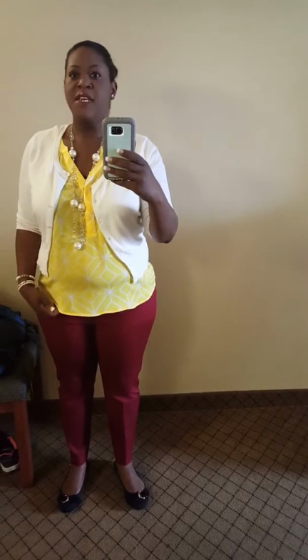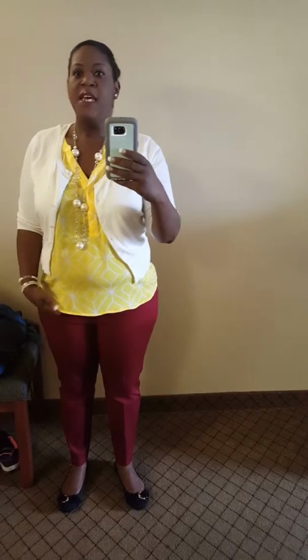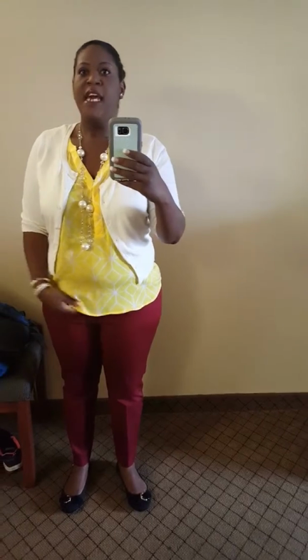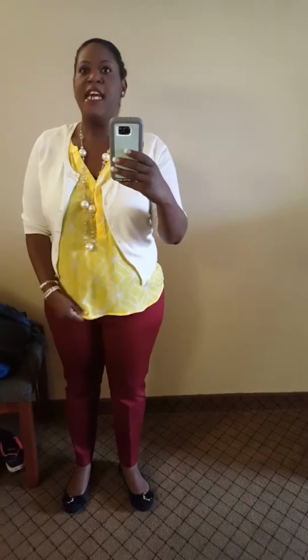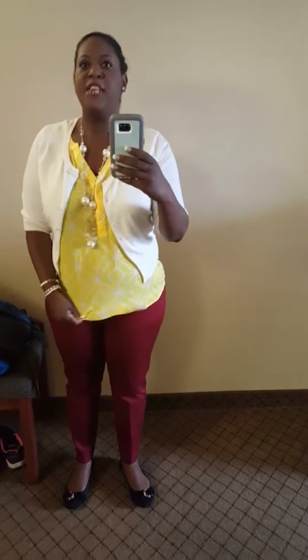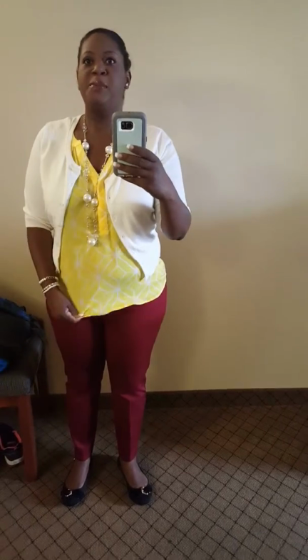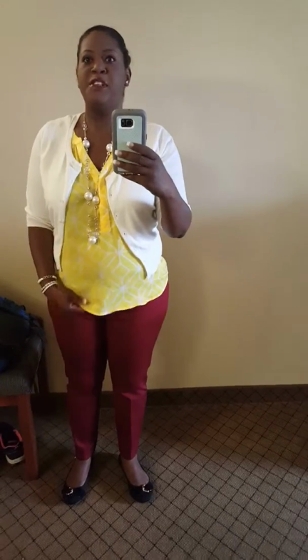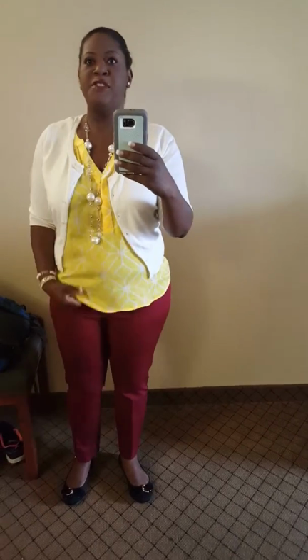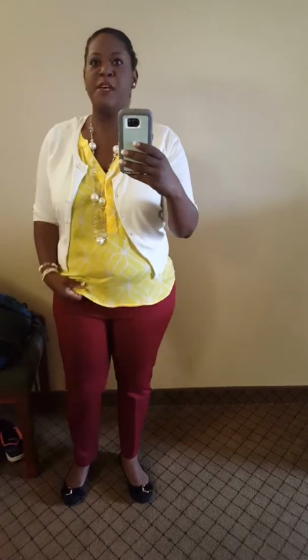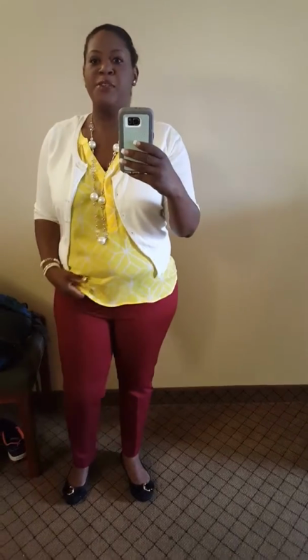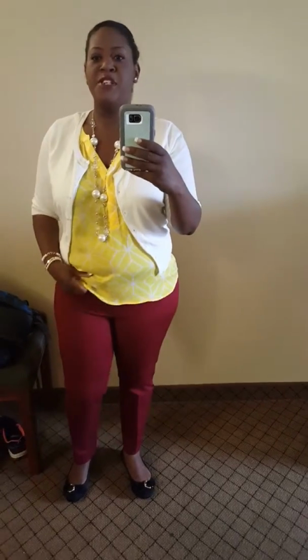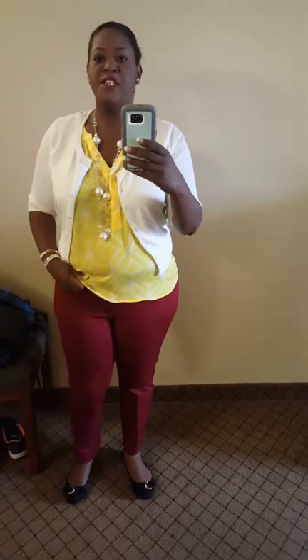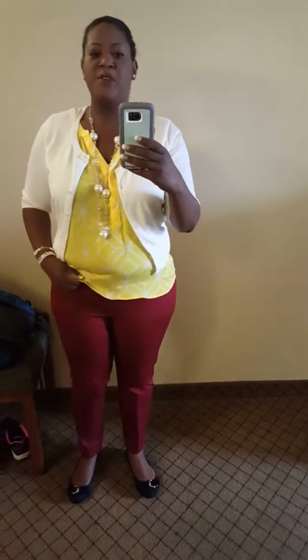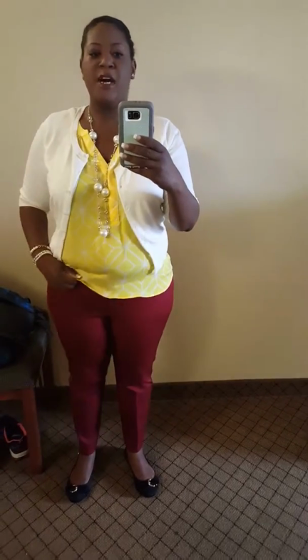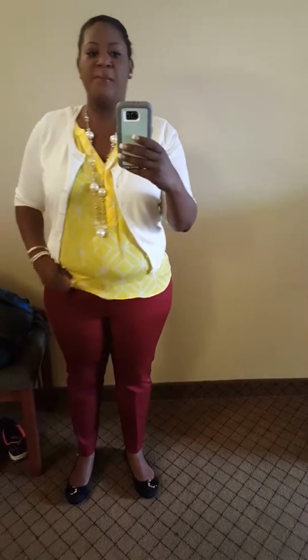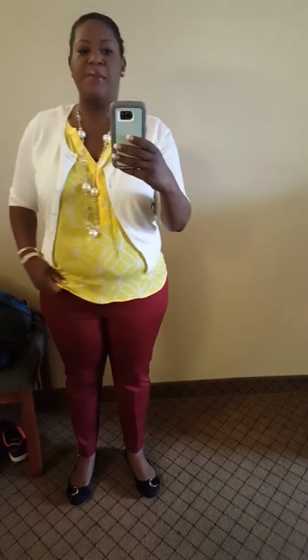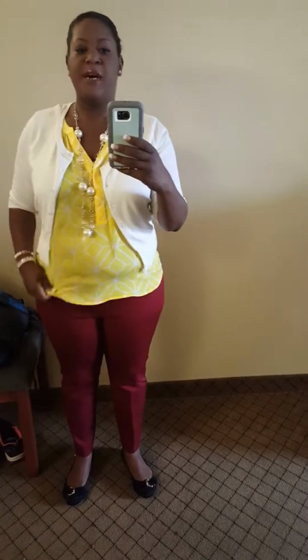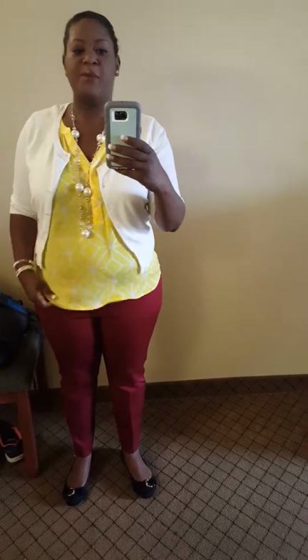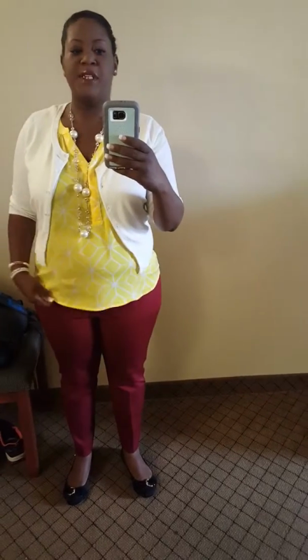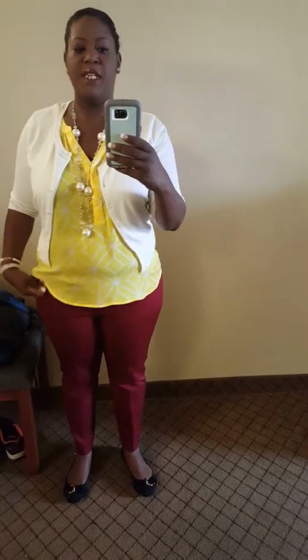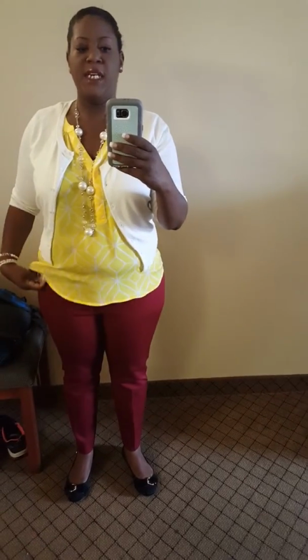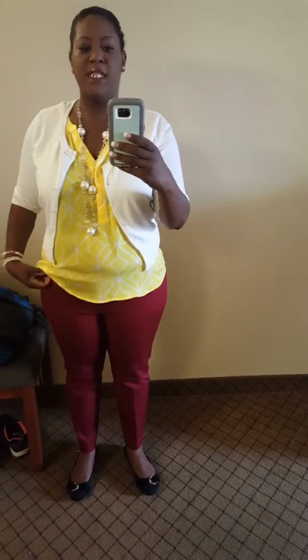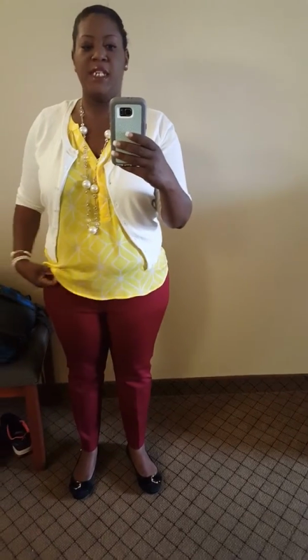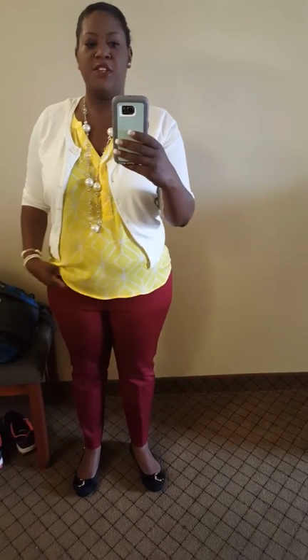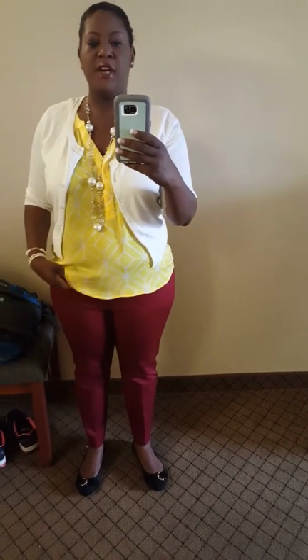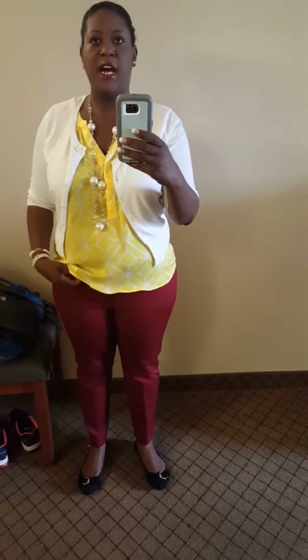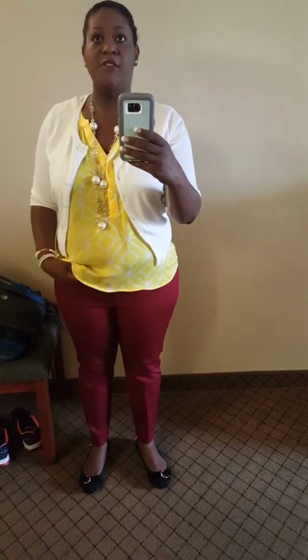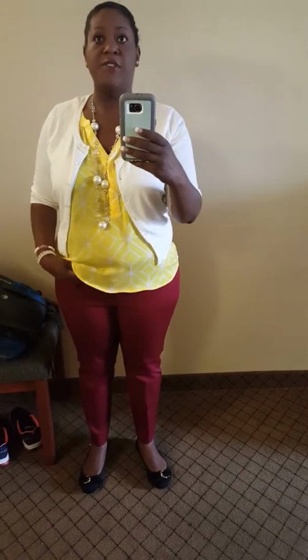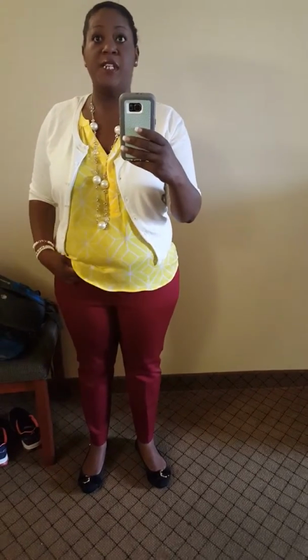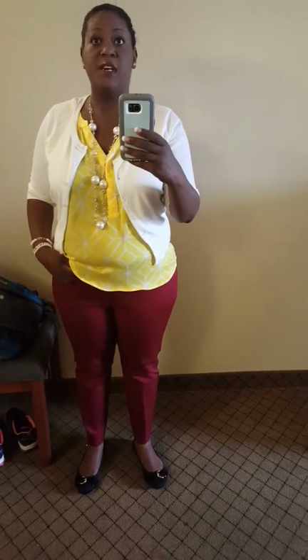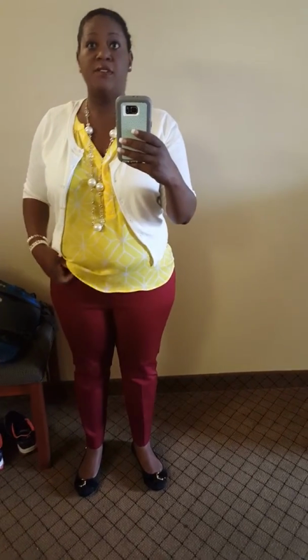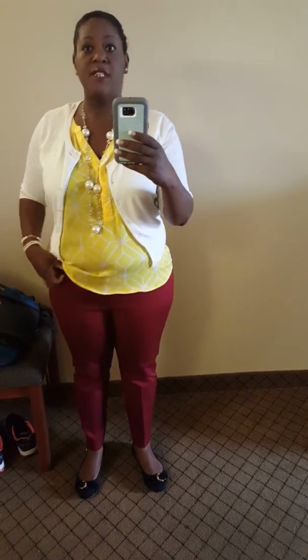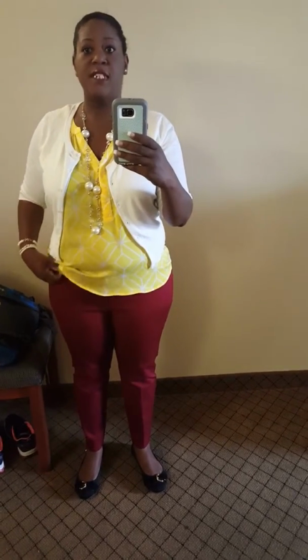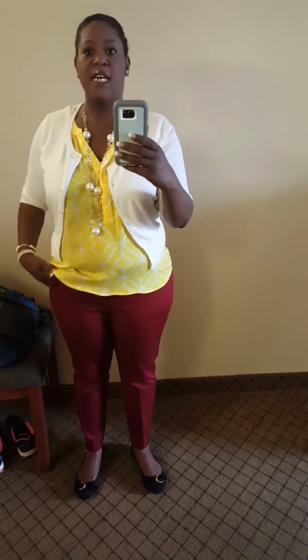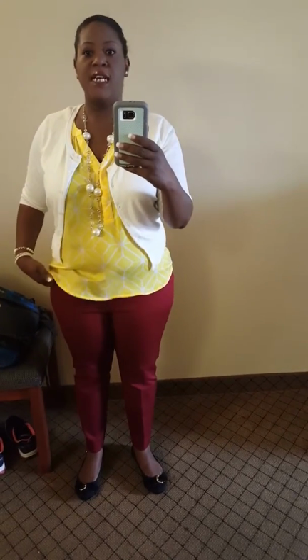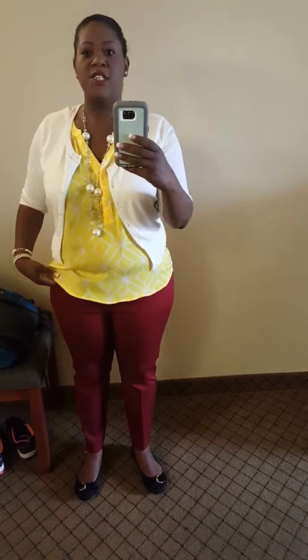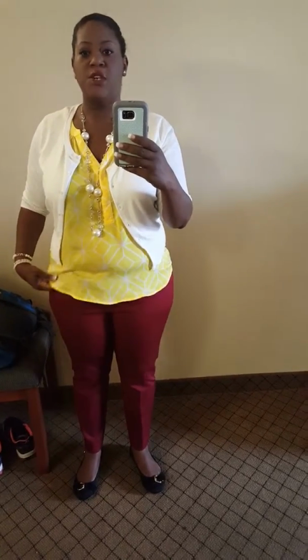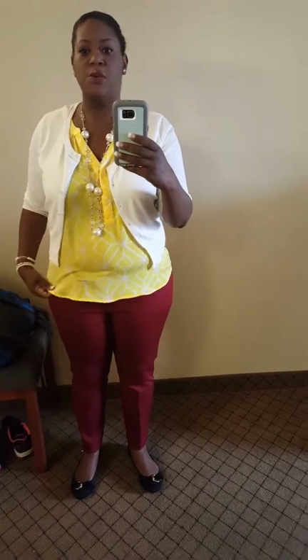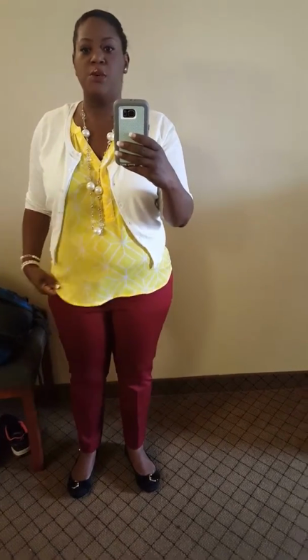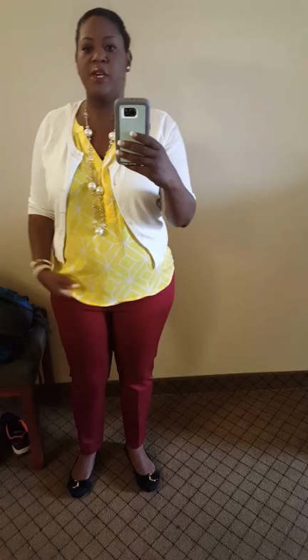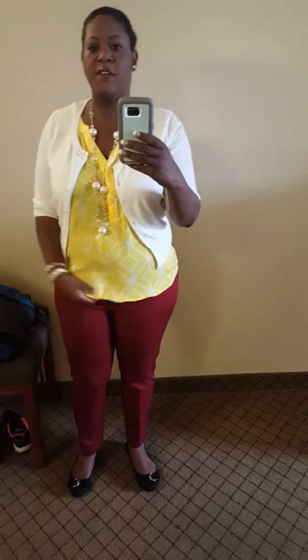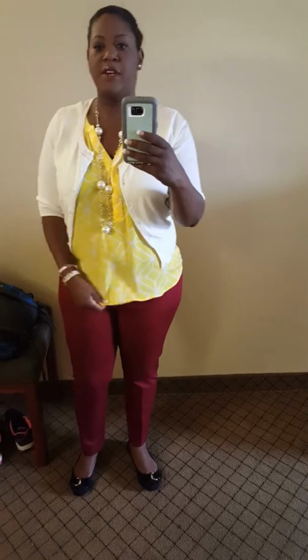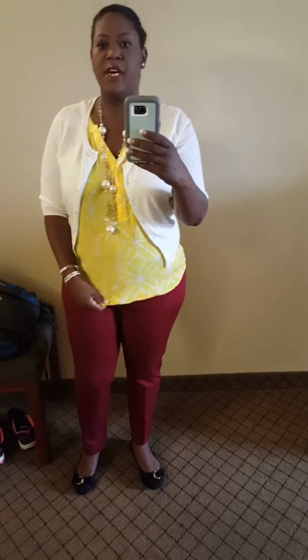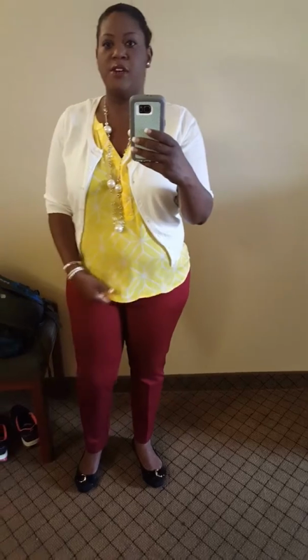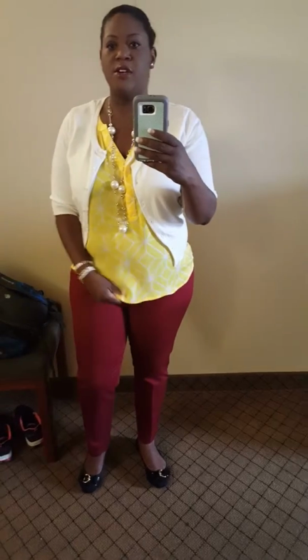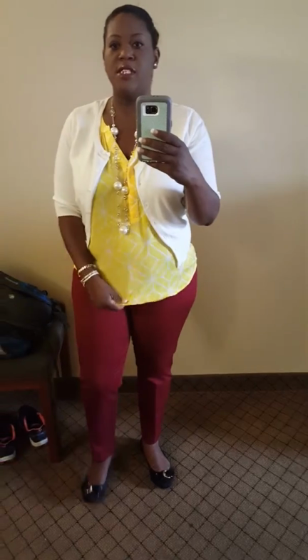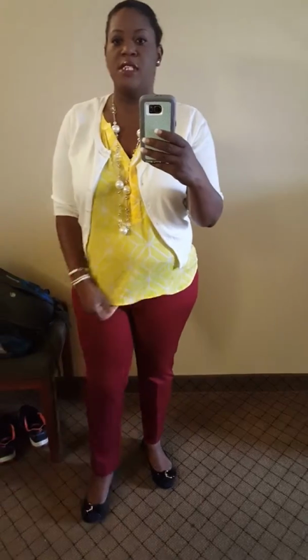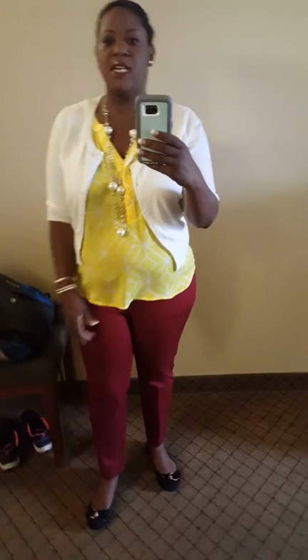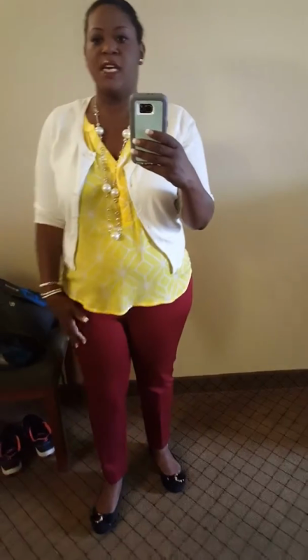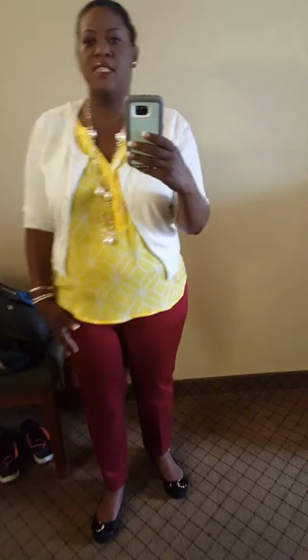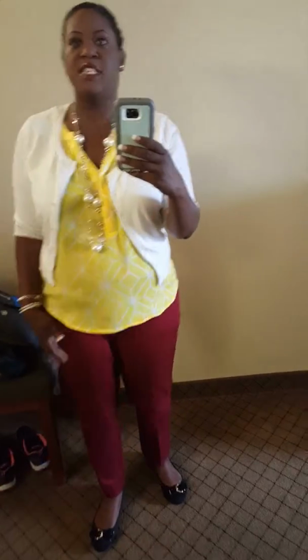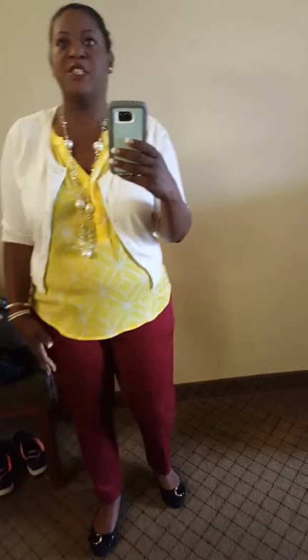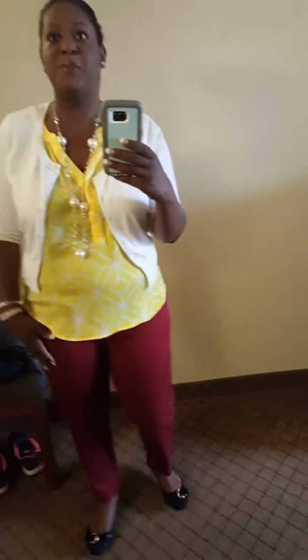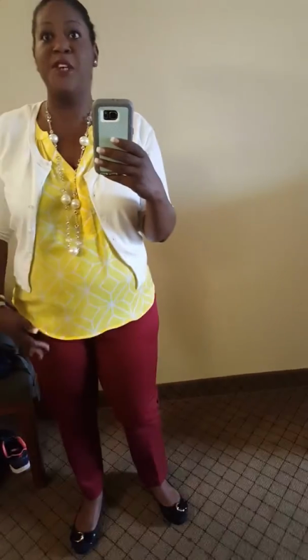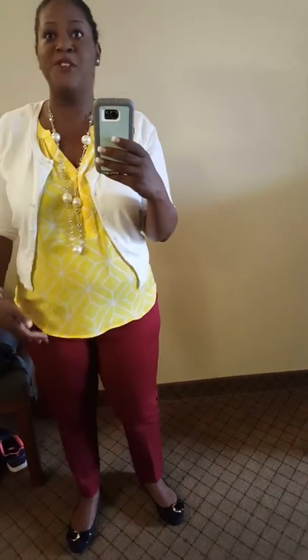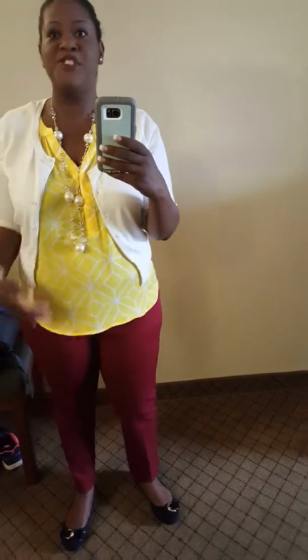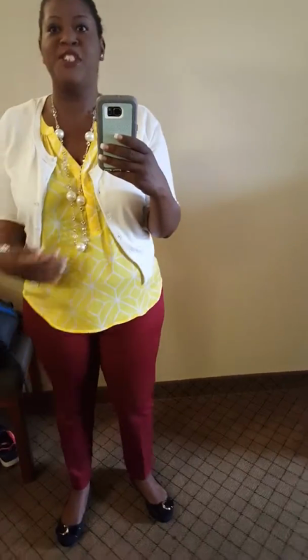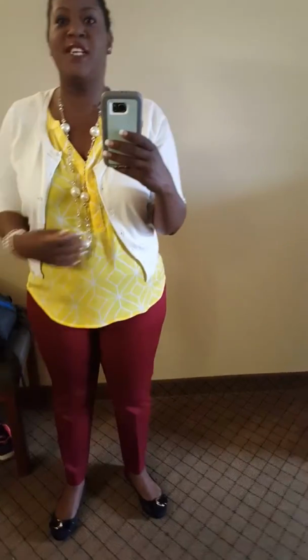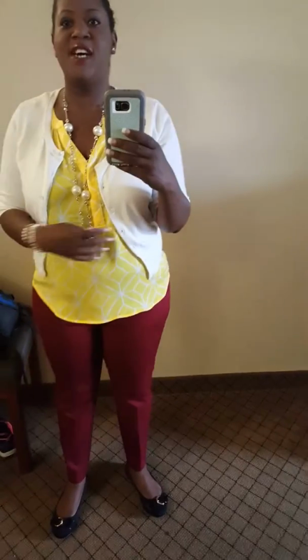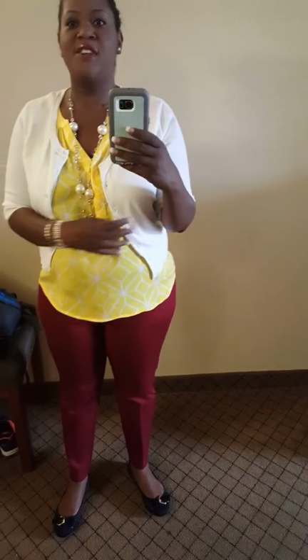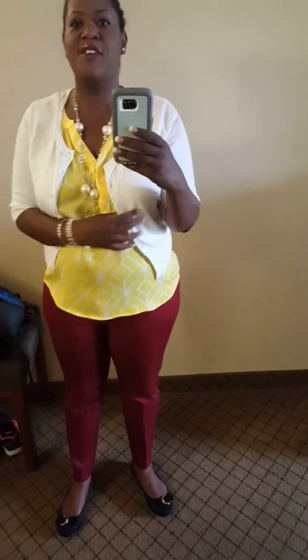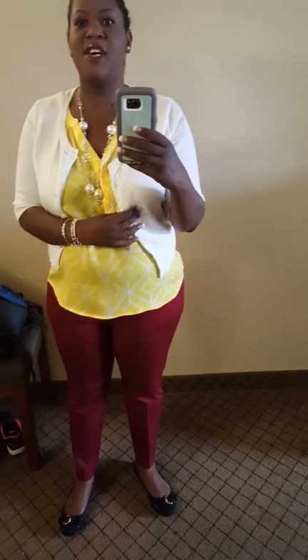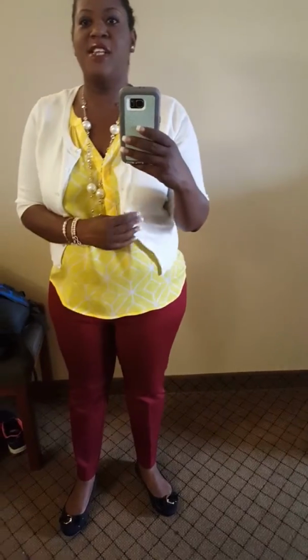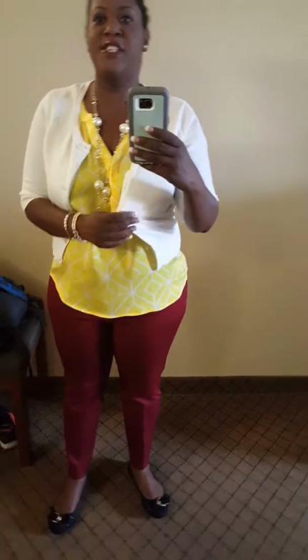Hey Butterfly Beauty, so I'm back with another outfit of the day. So what I've got on today is an explosion of color.